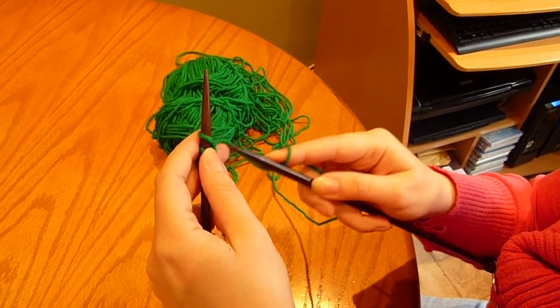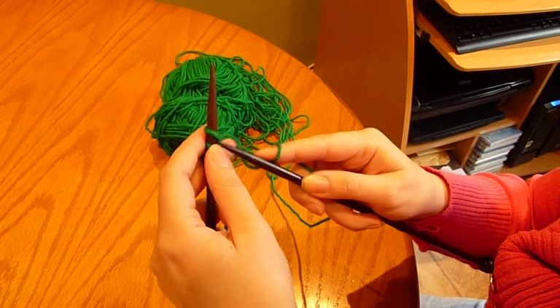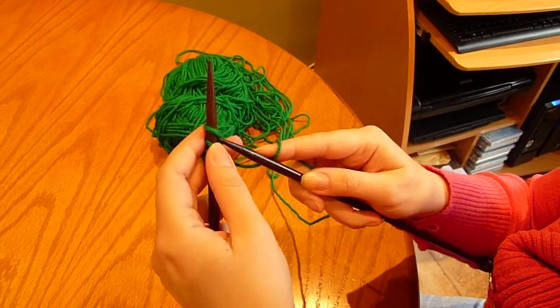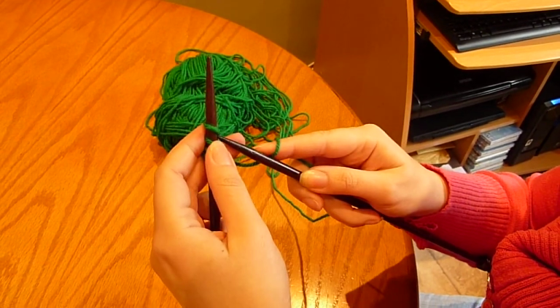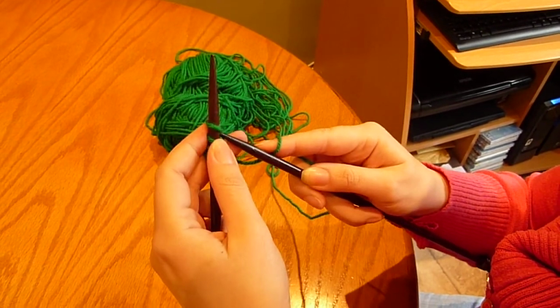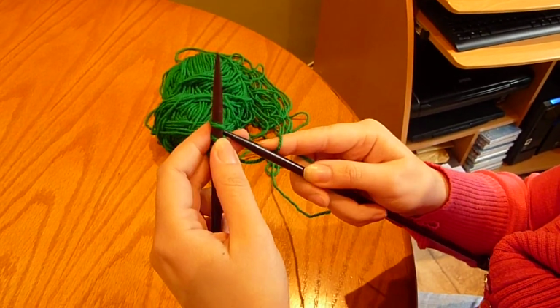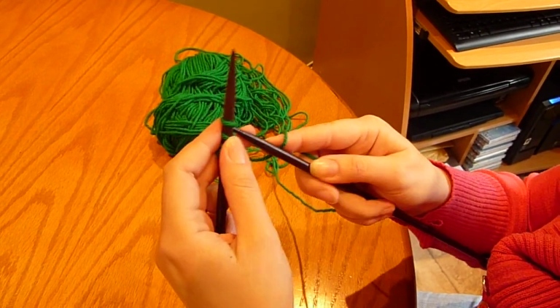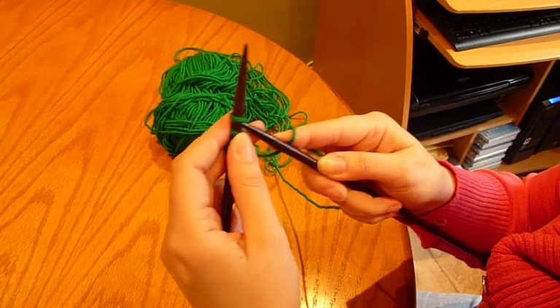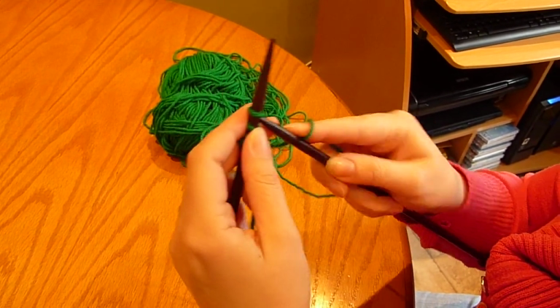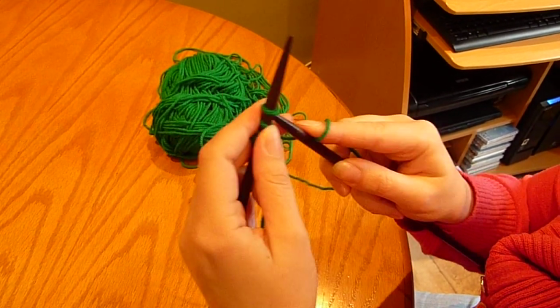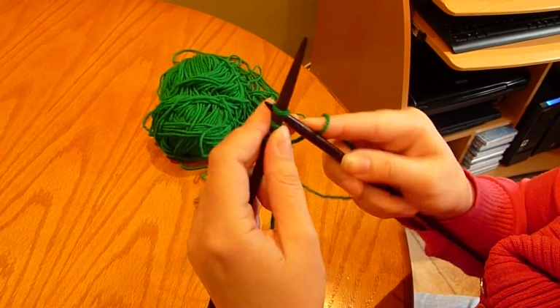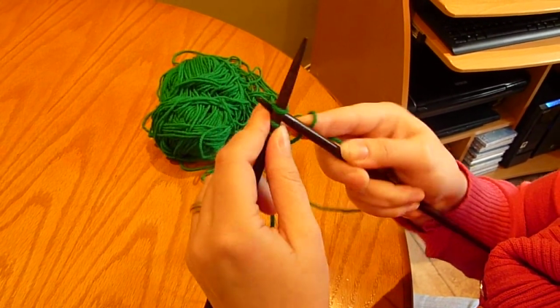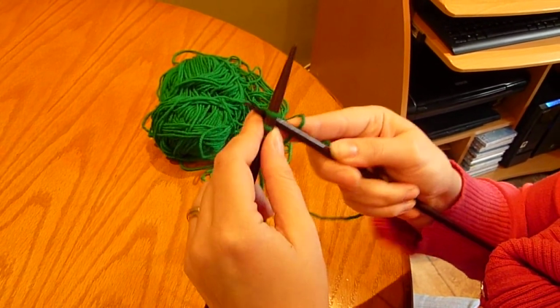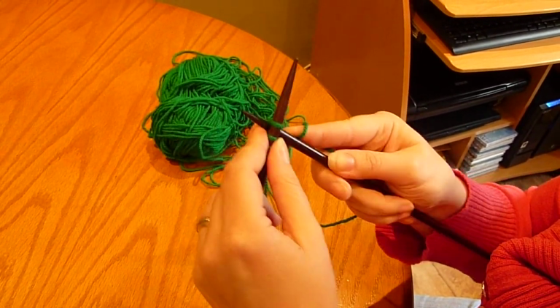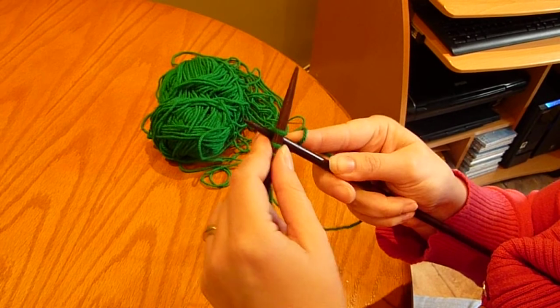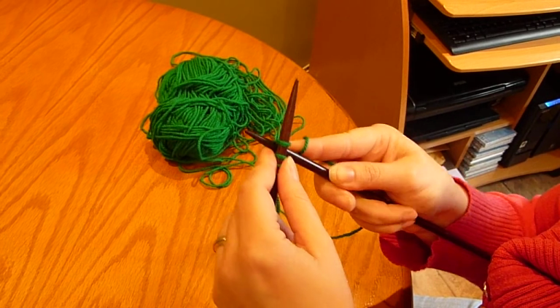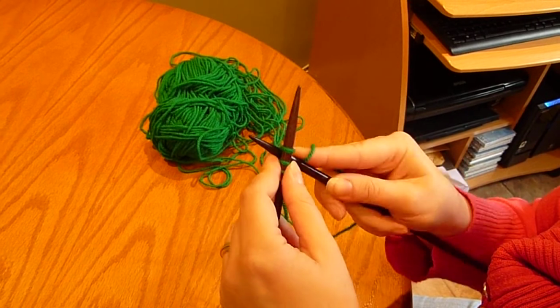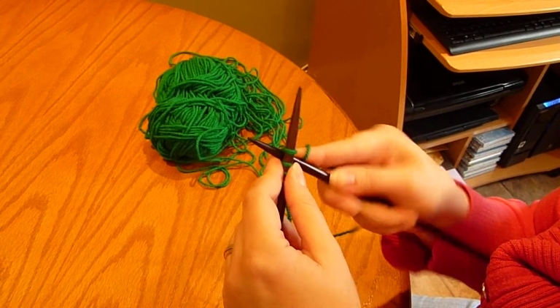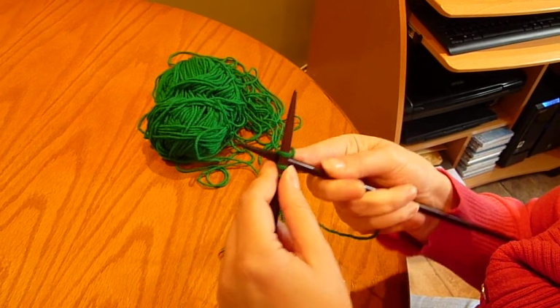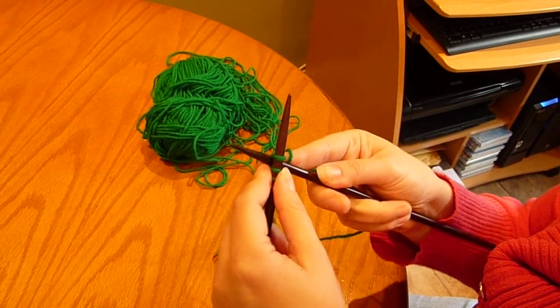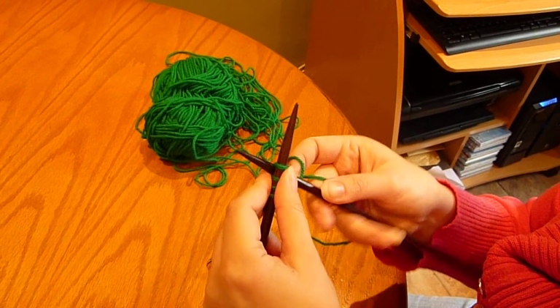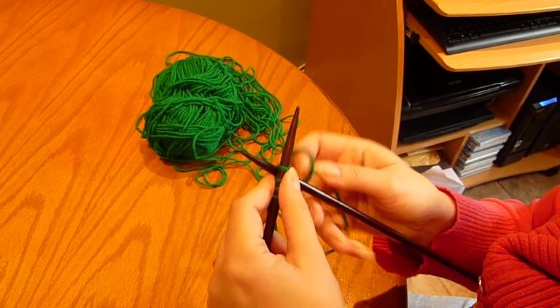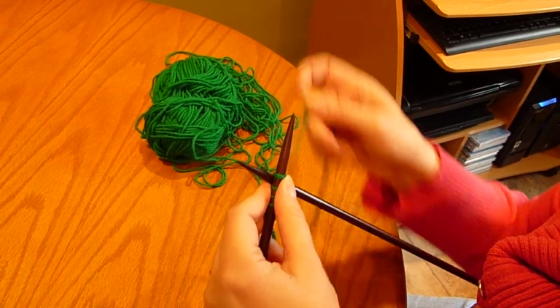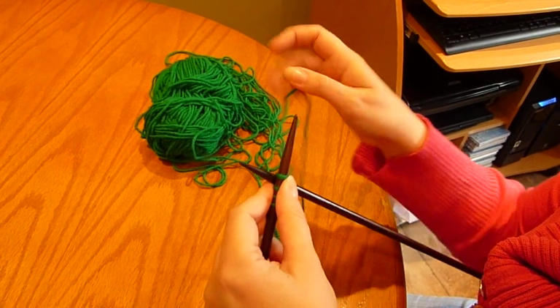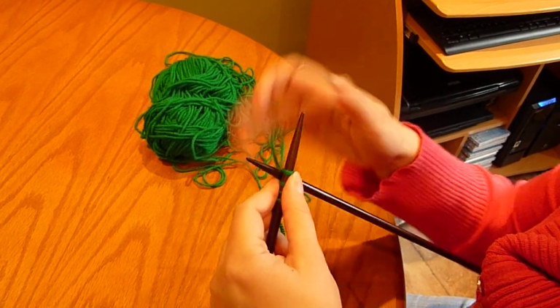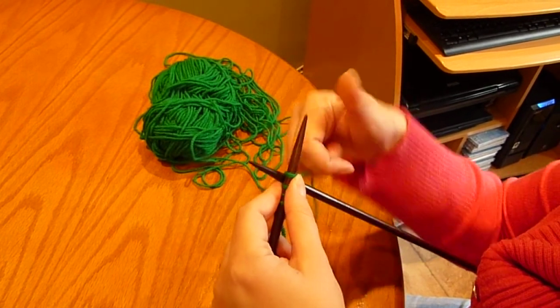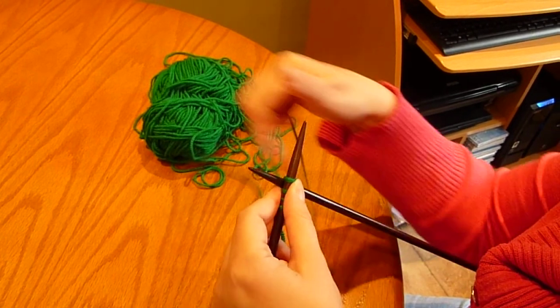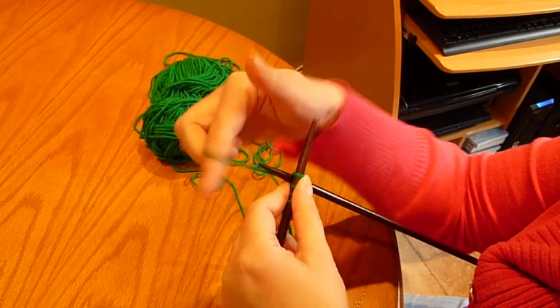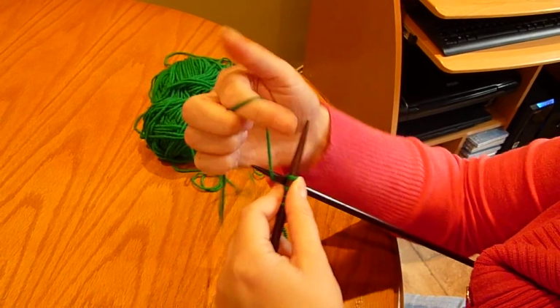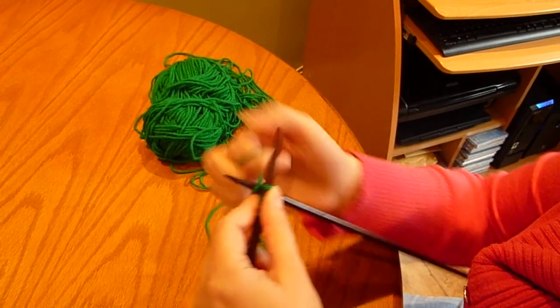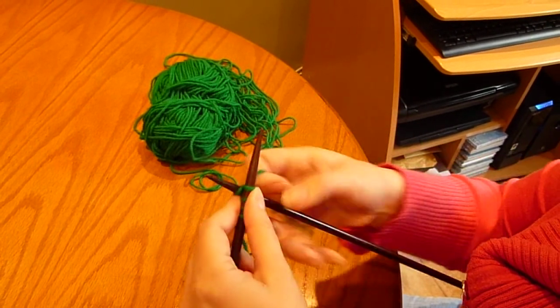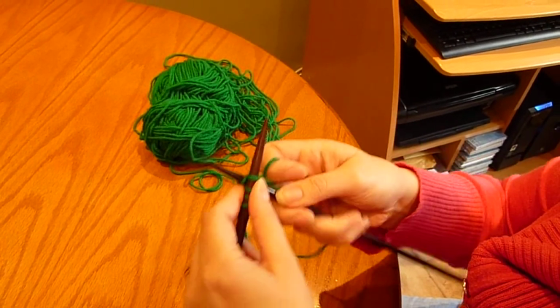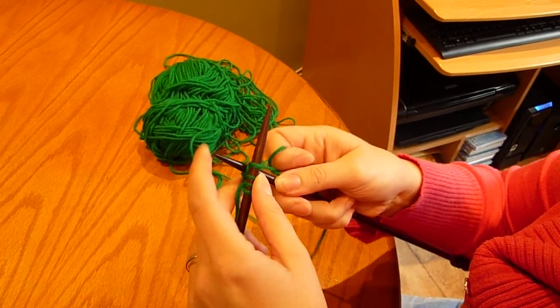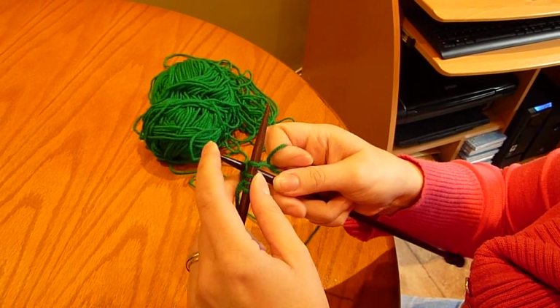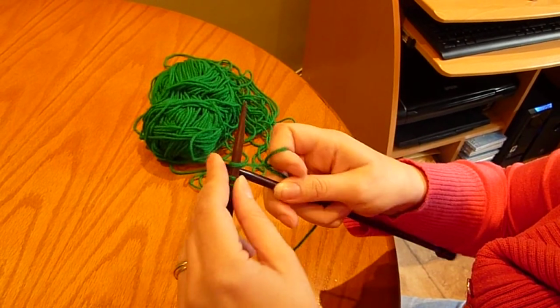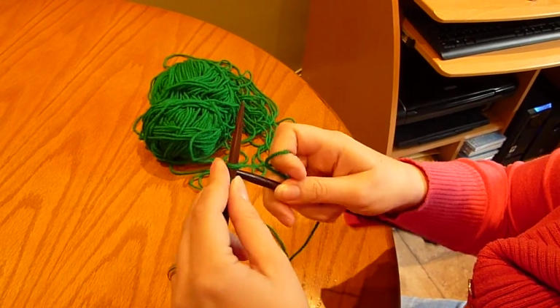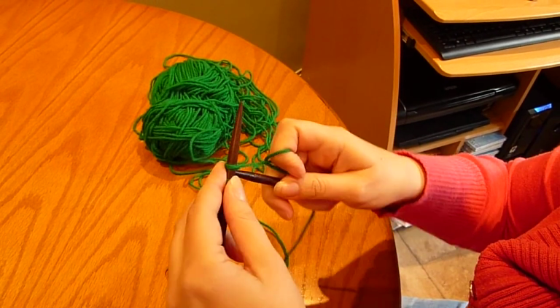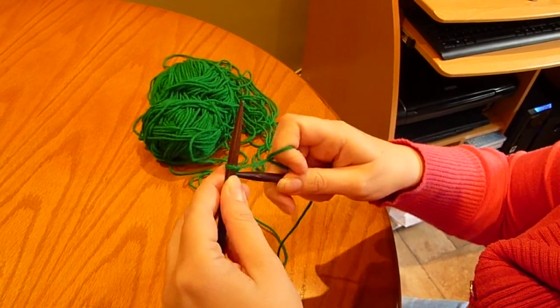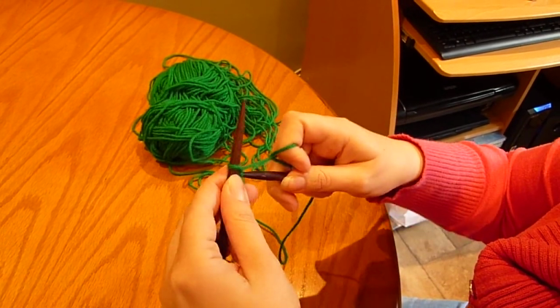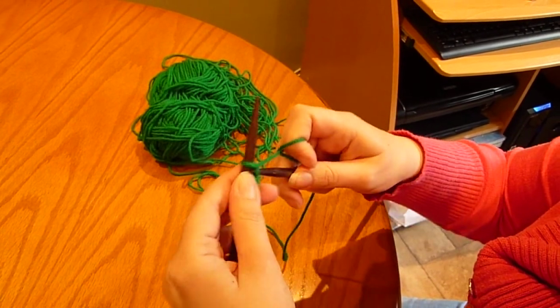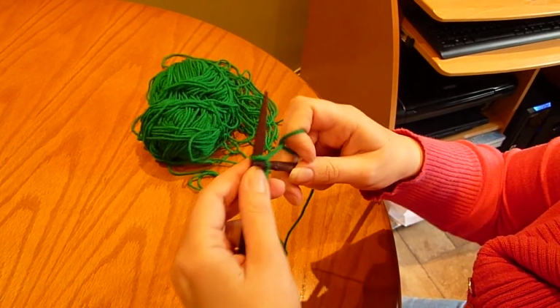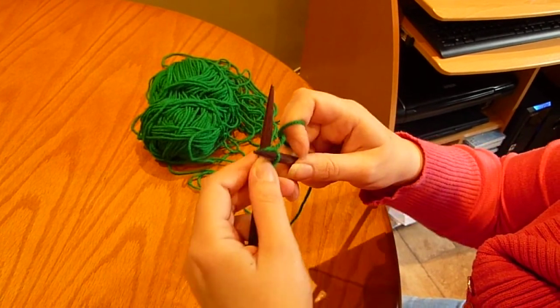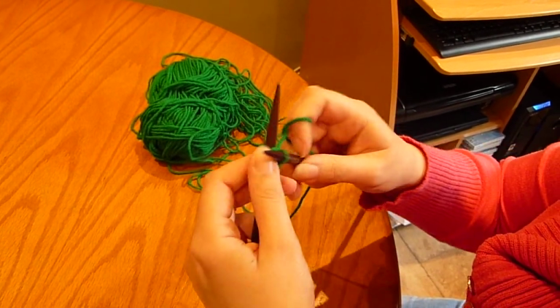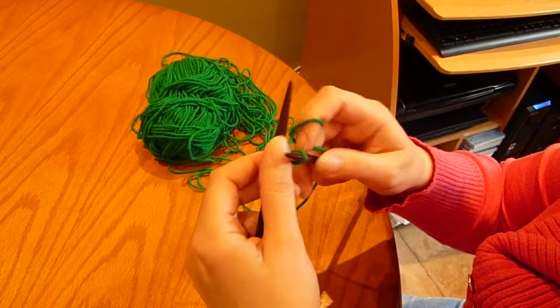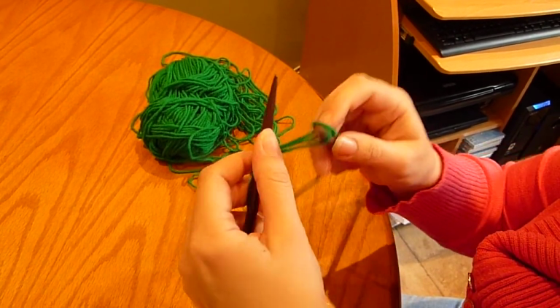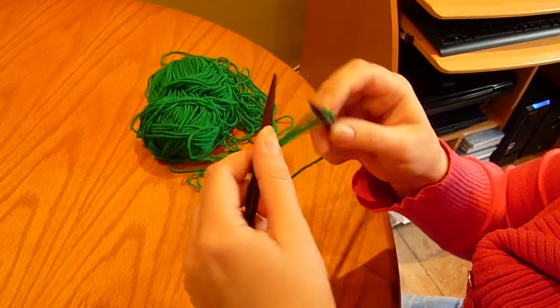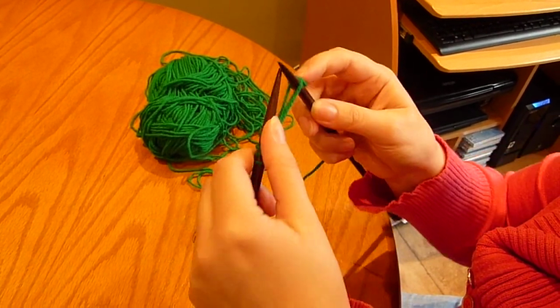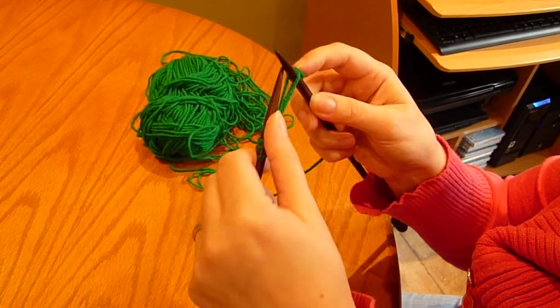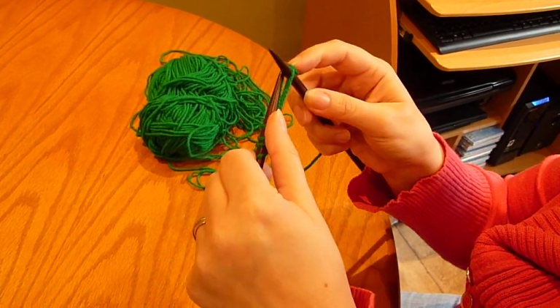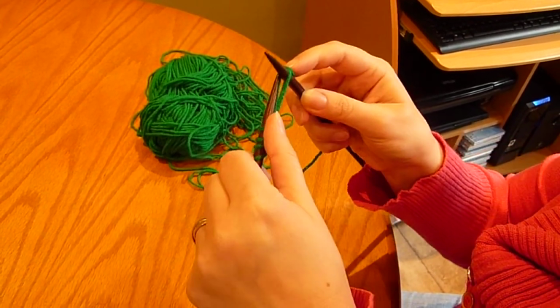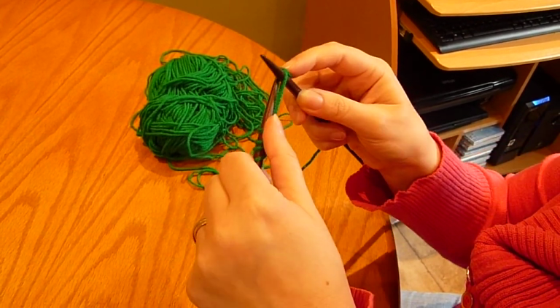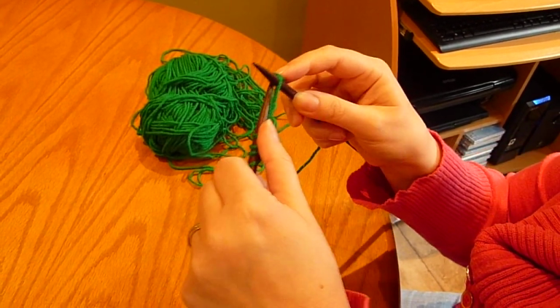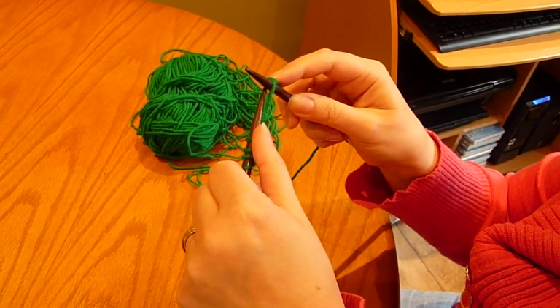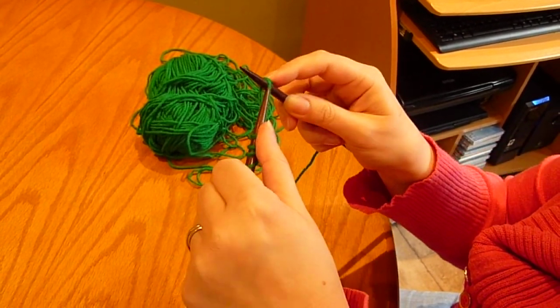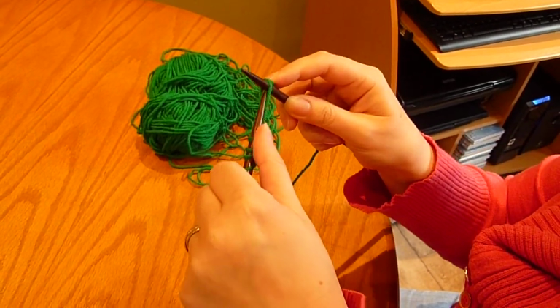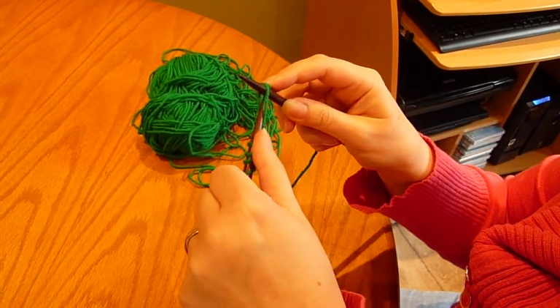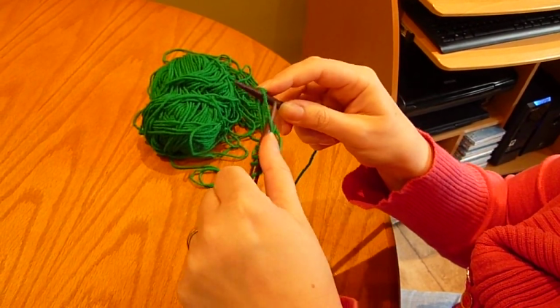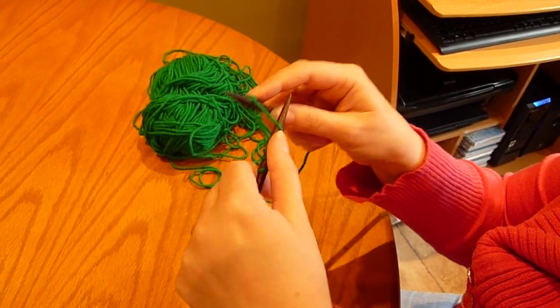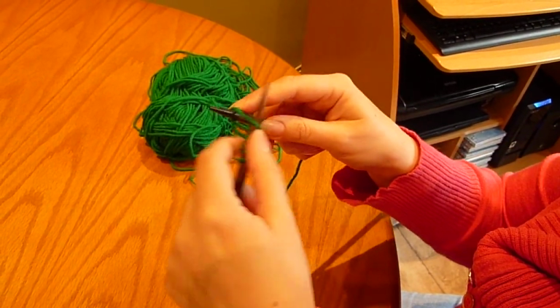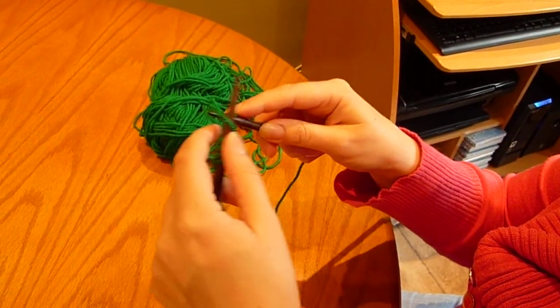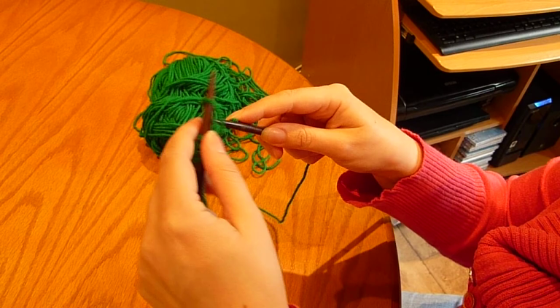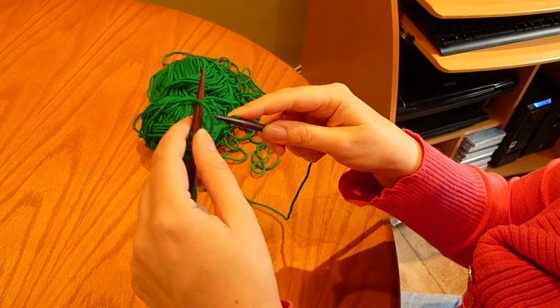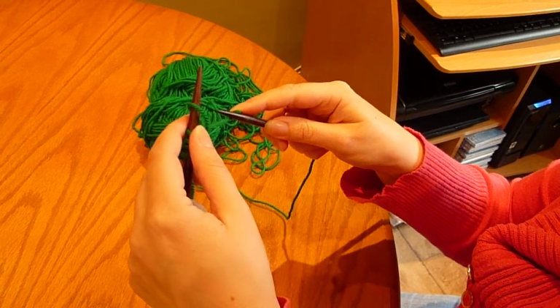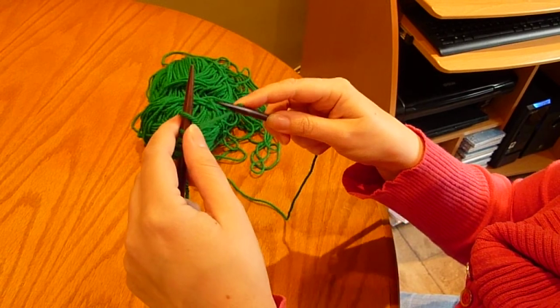Continue doing this until you have the desired amount of stitches on the left needle.